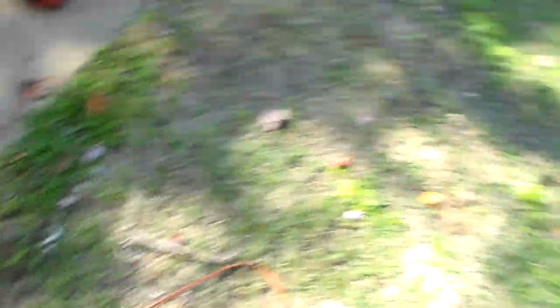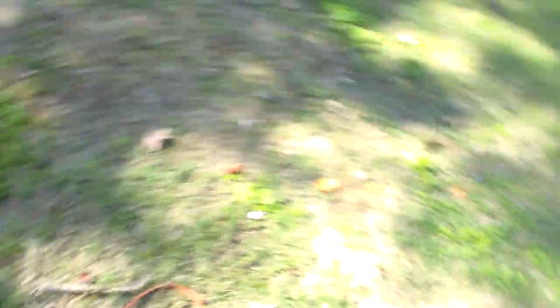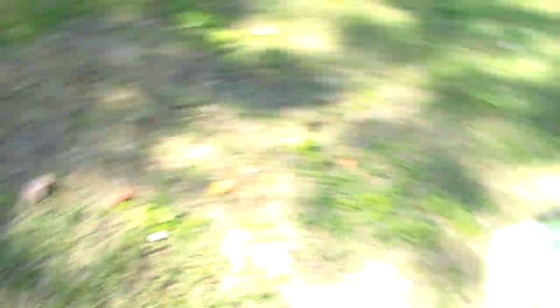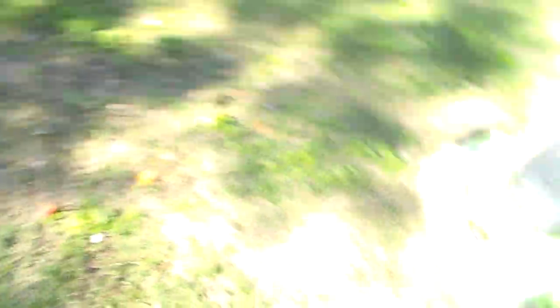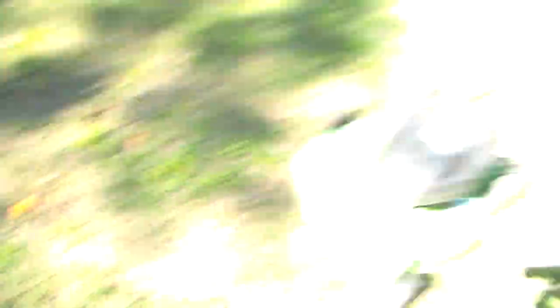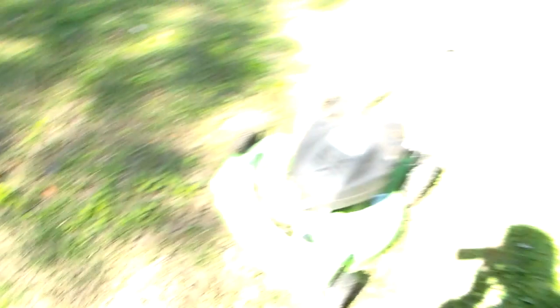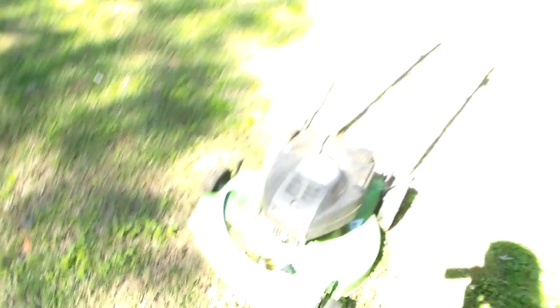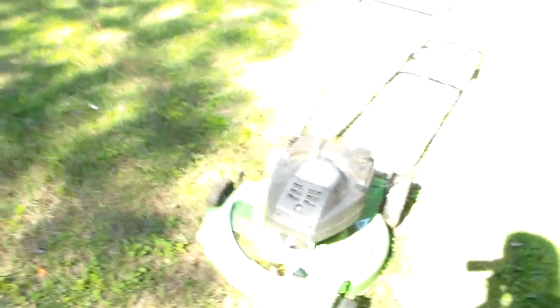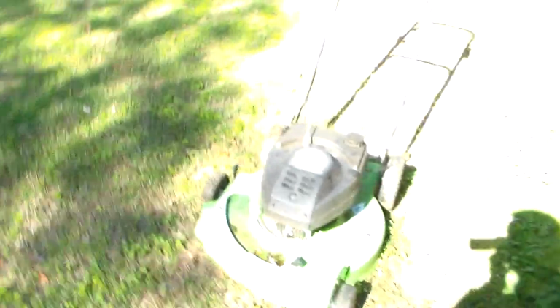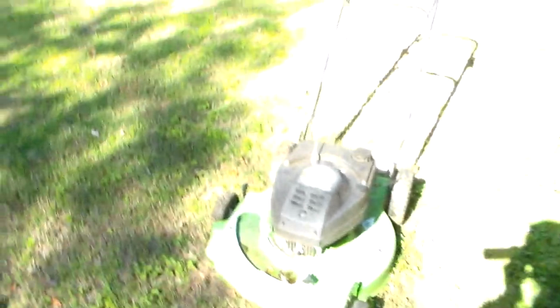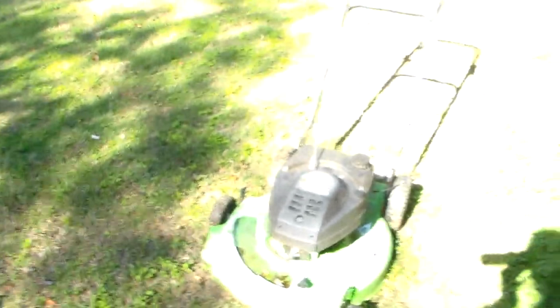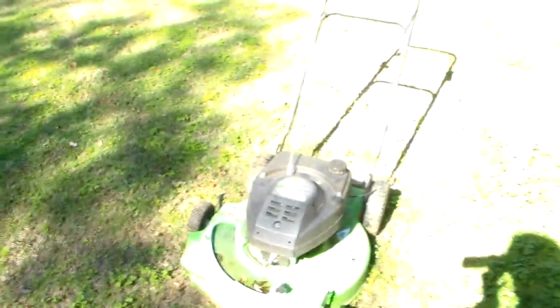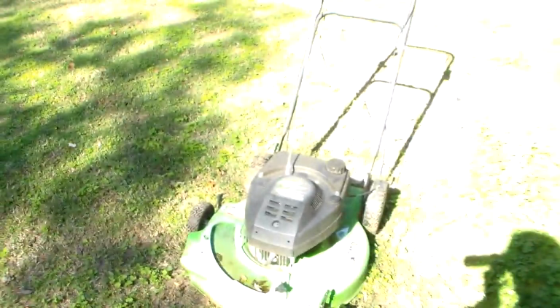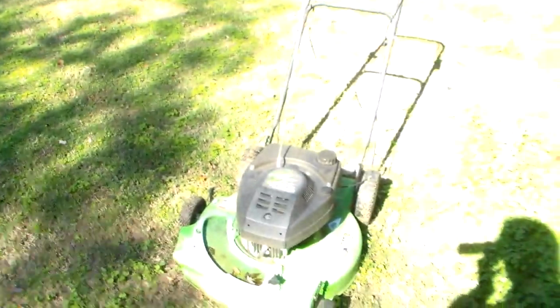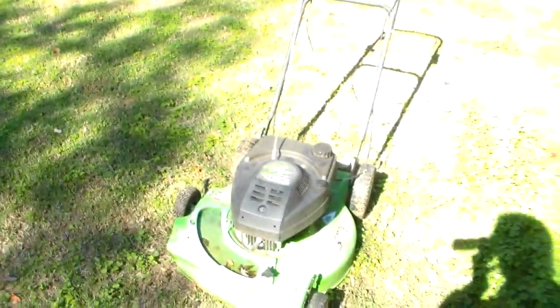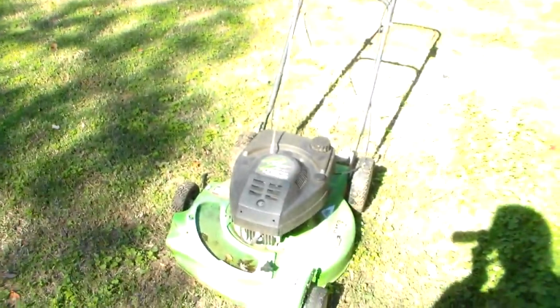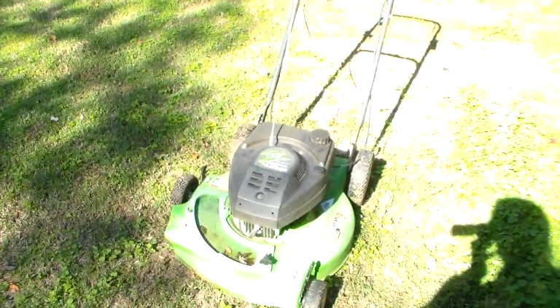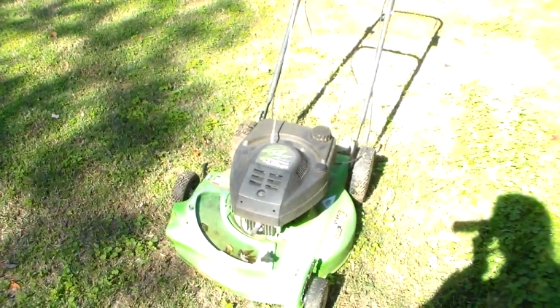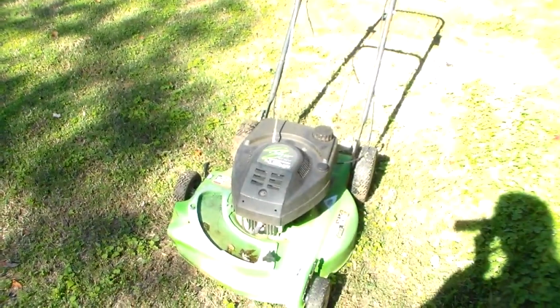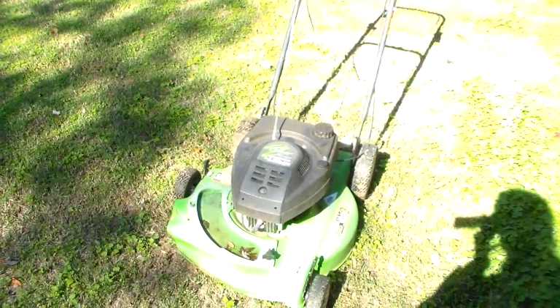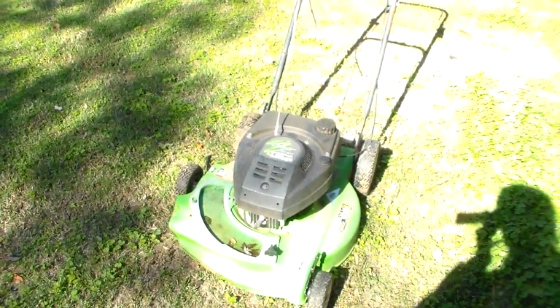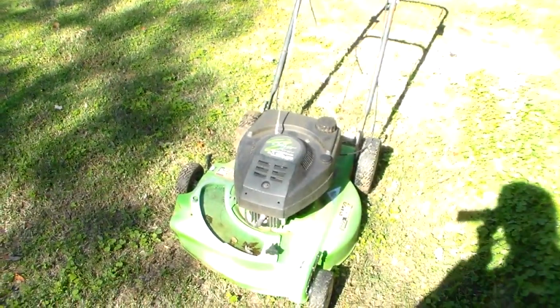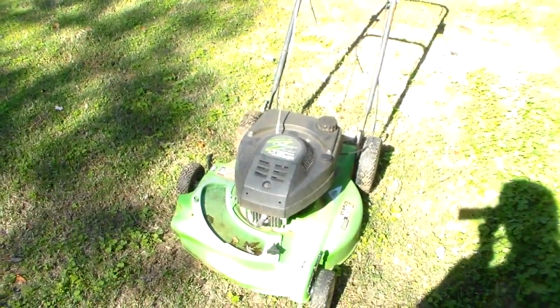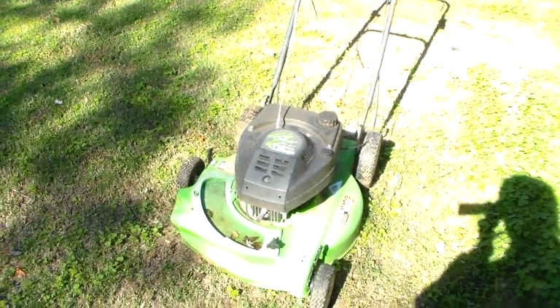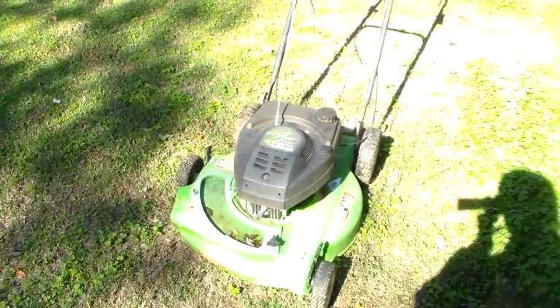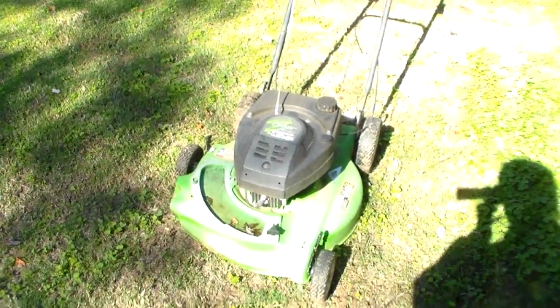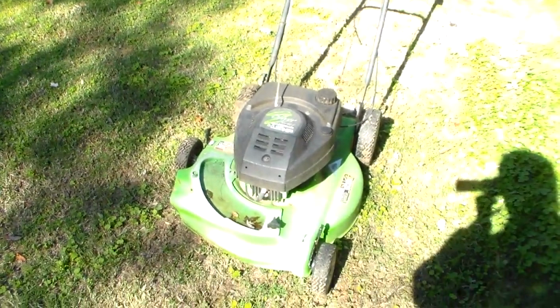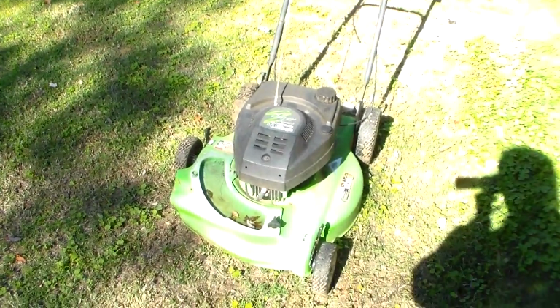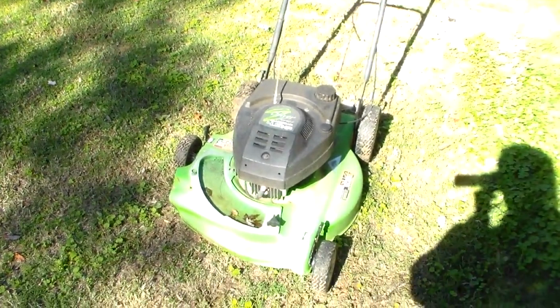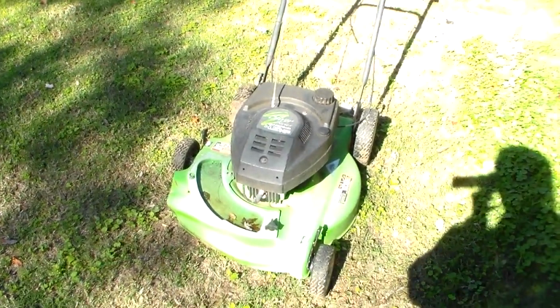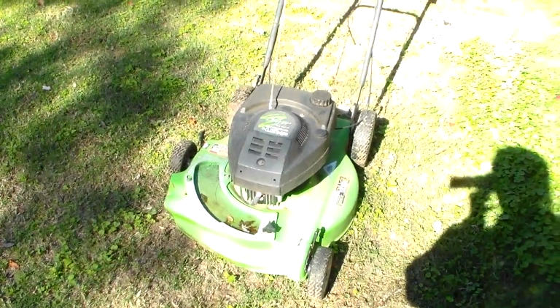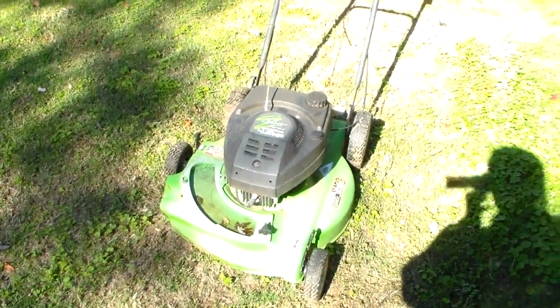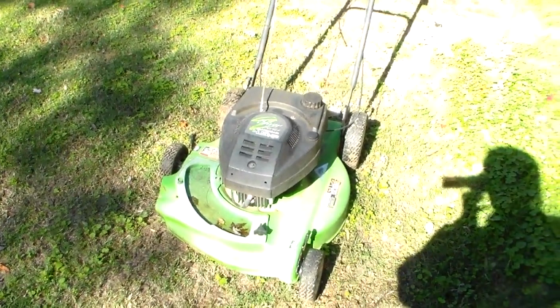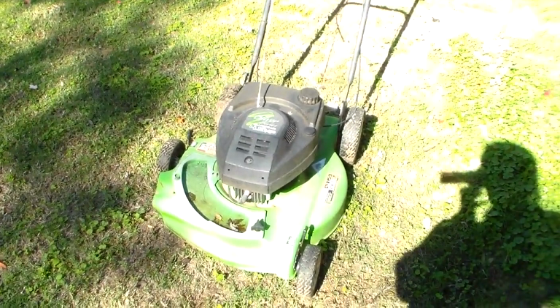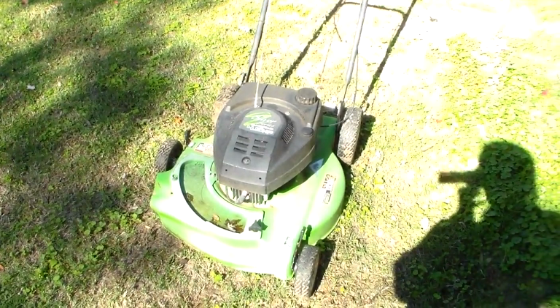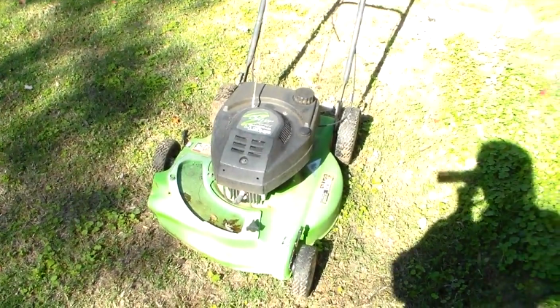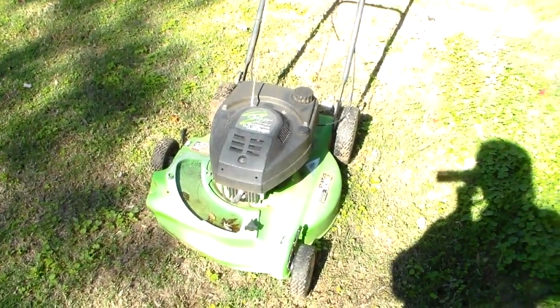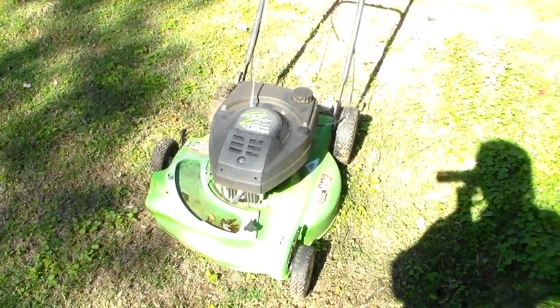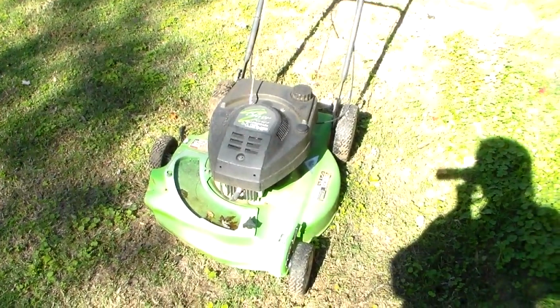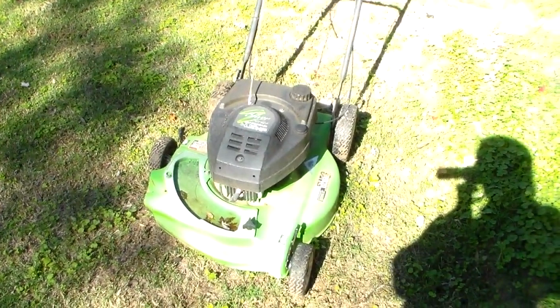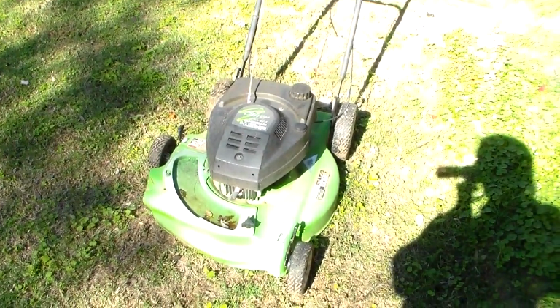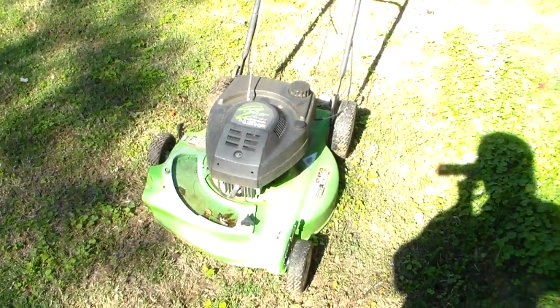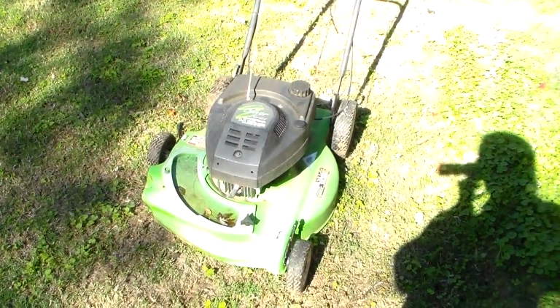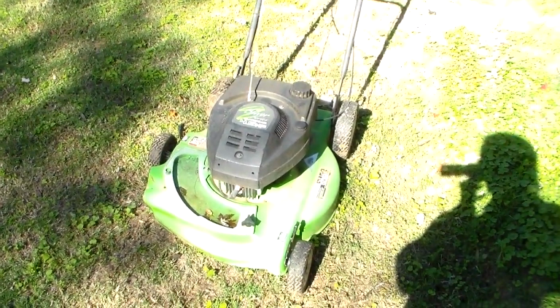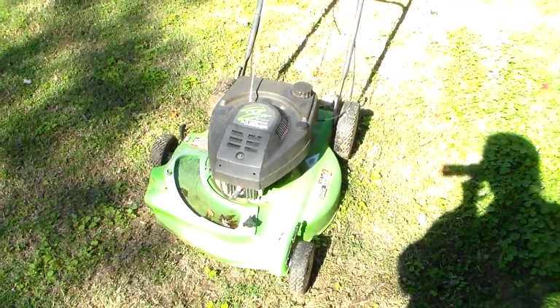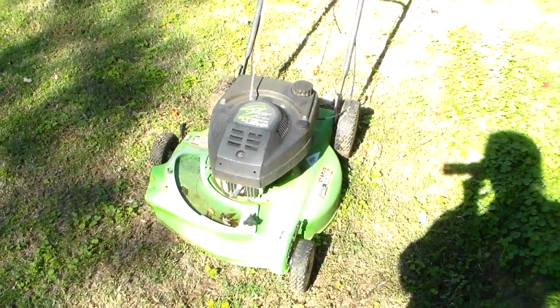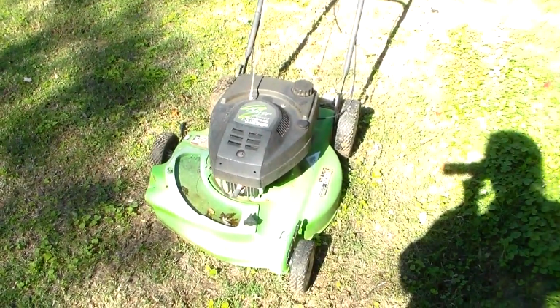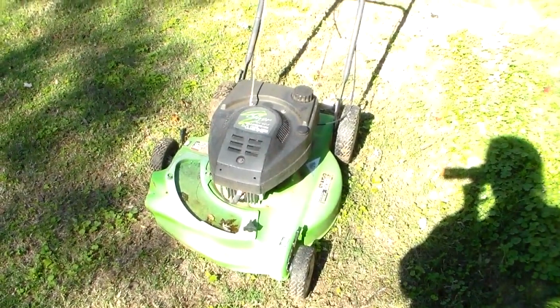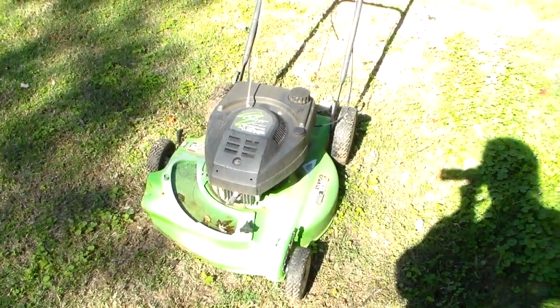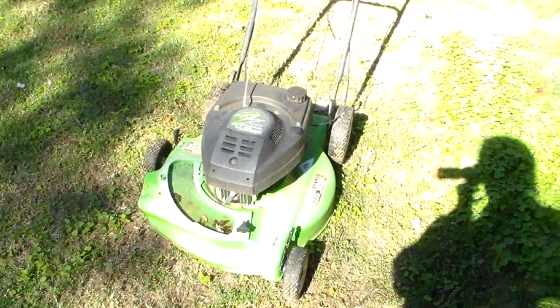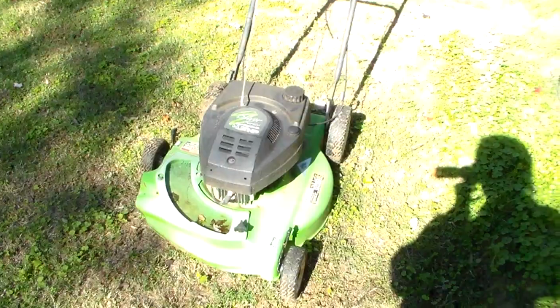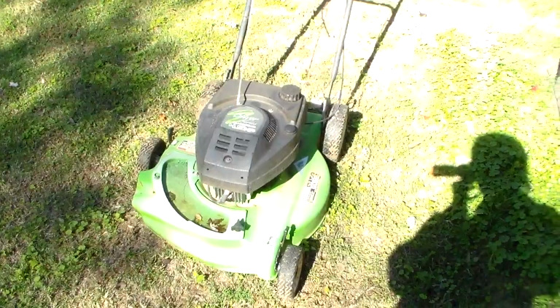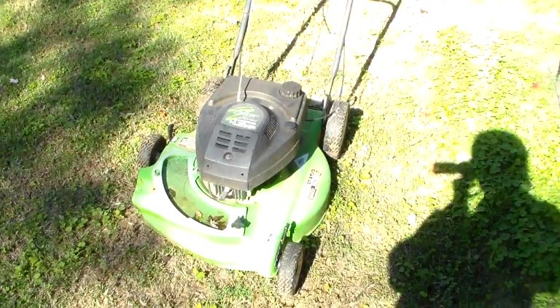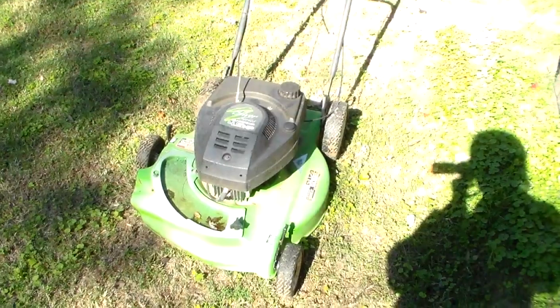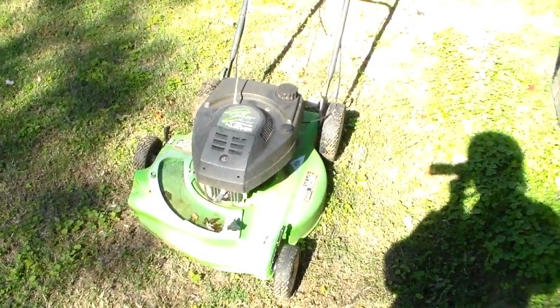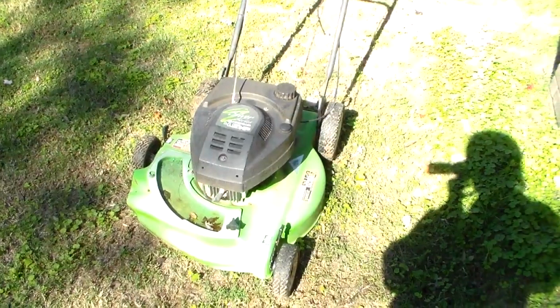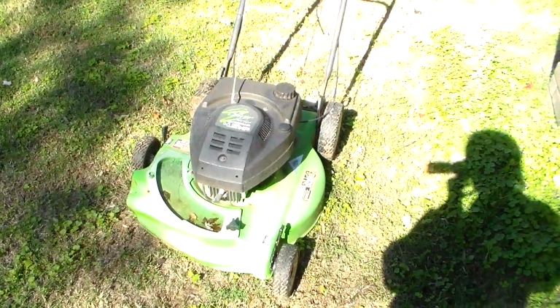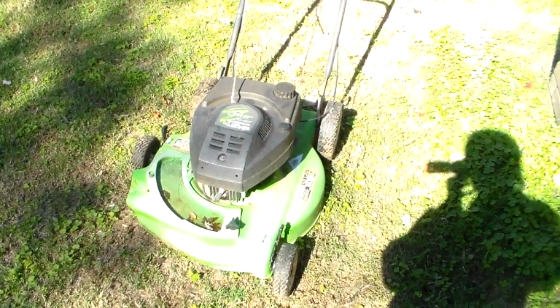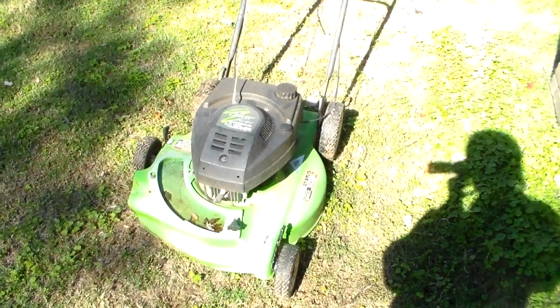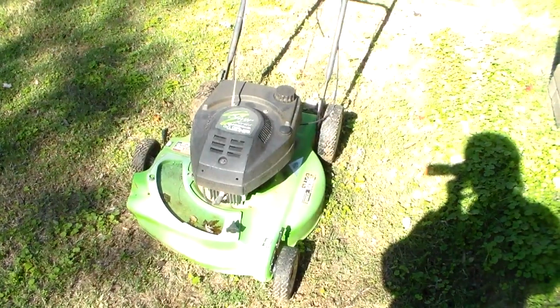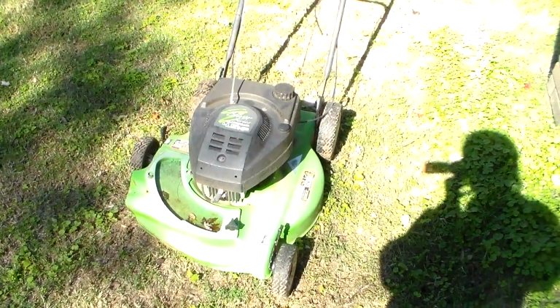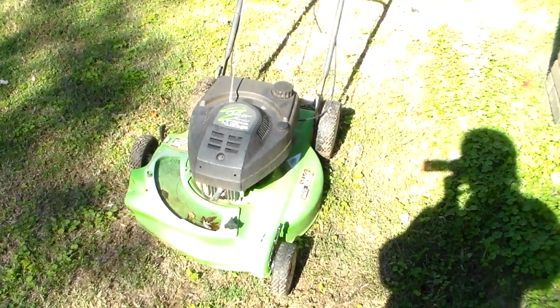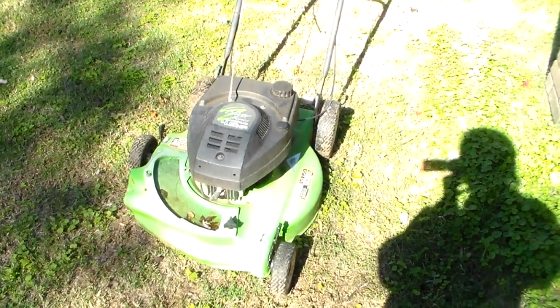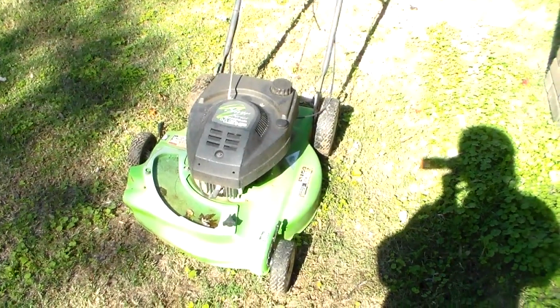Alright guys, a little mower update, end of the year. Bring on the snow I guess! Bye.